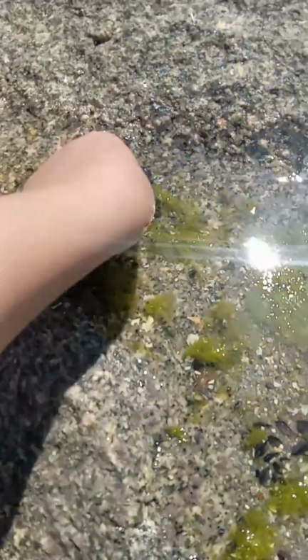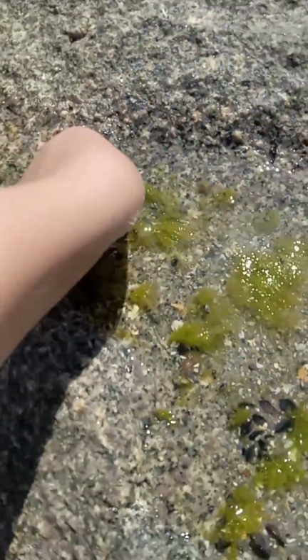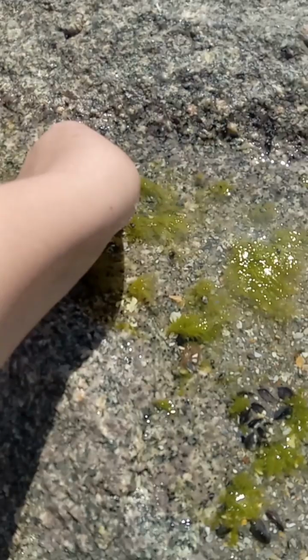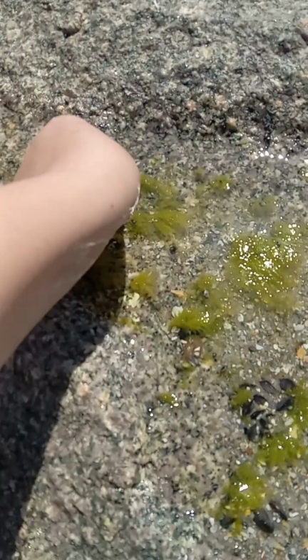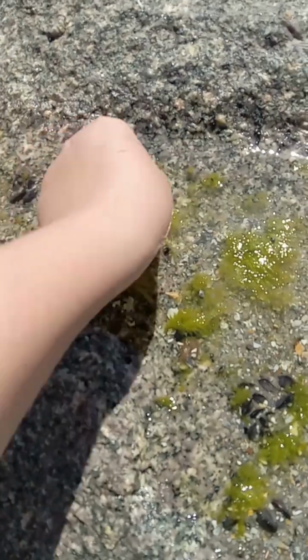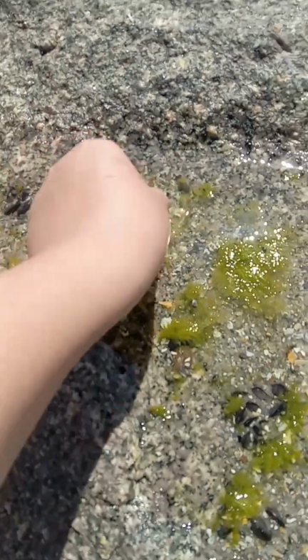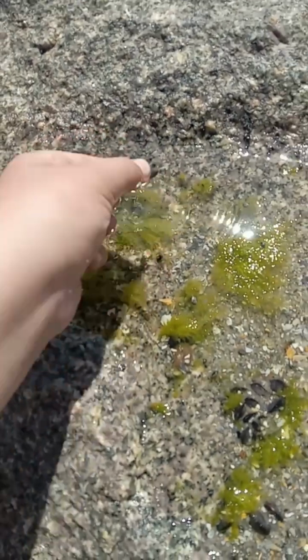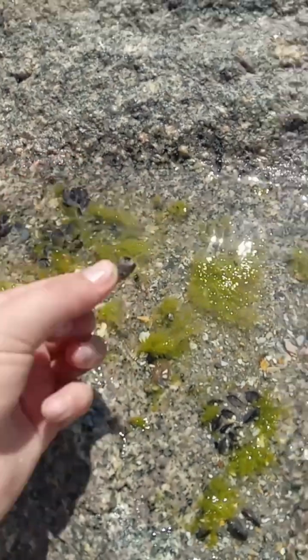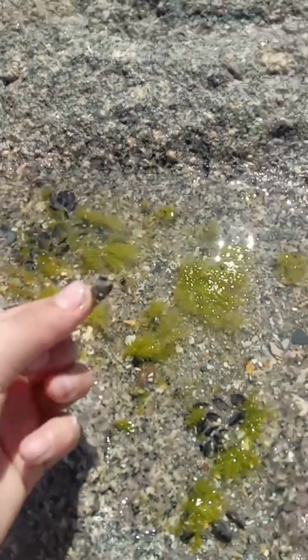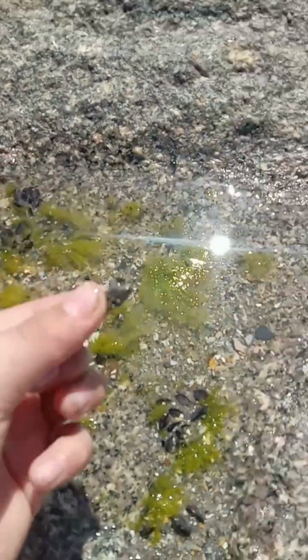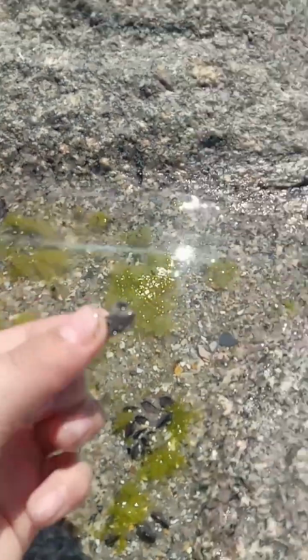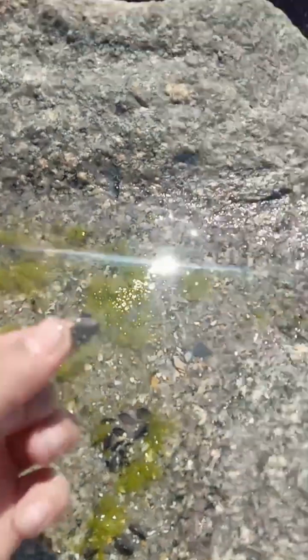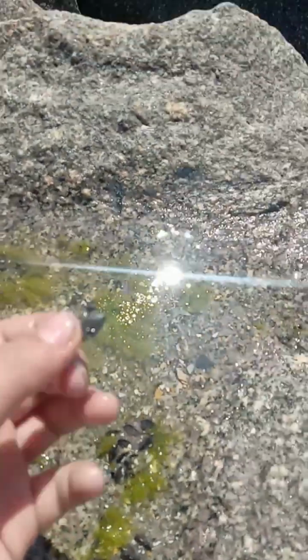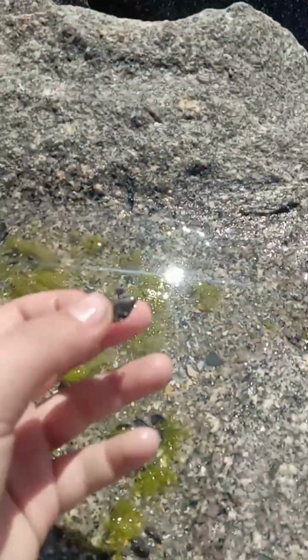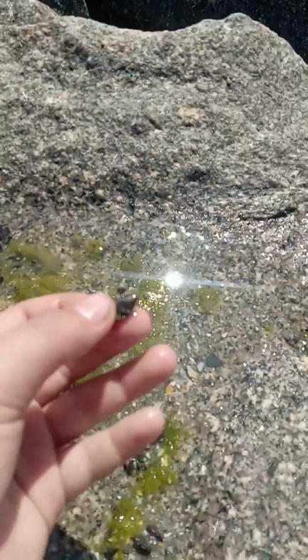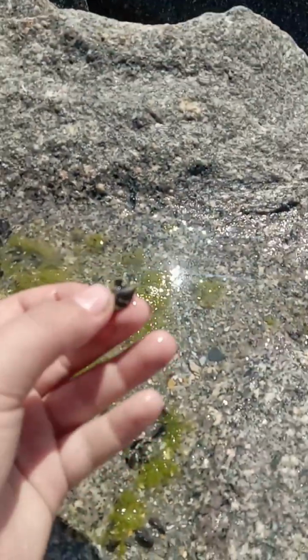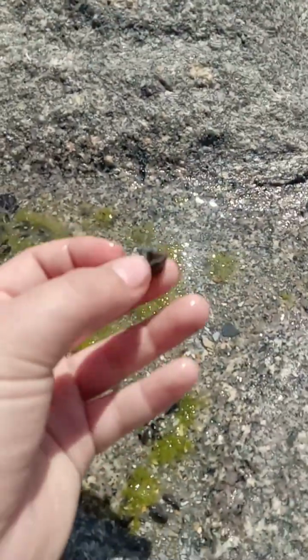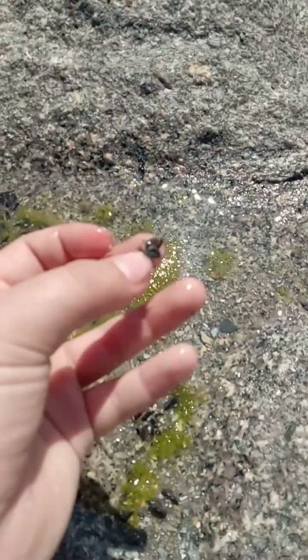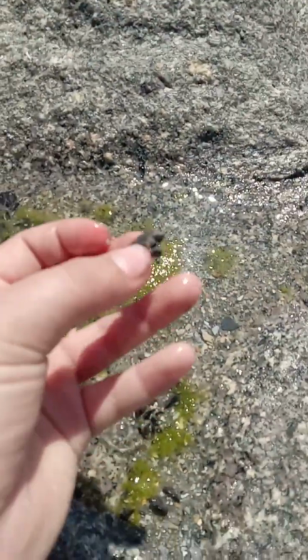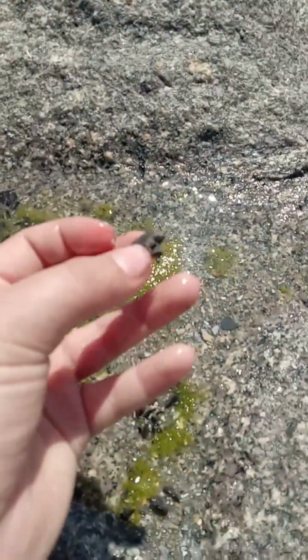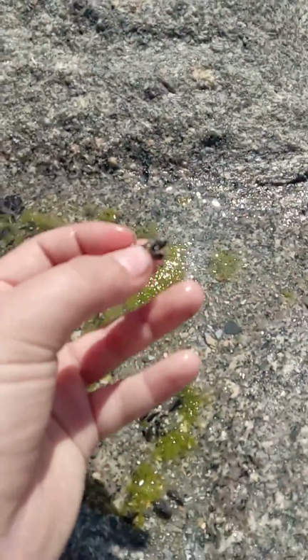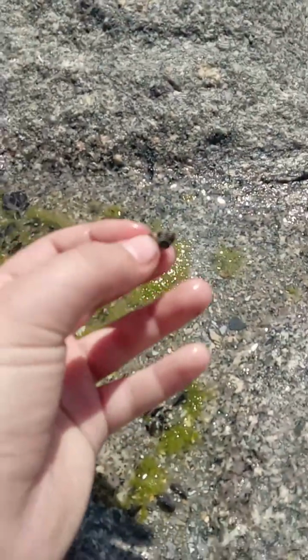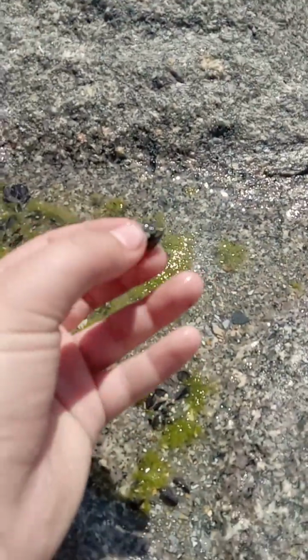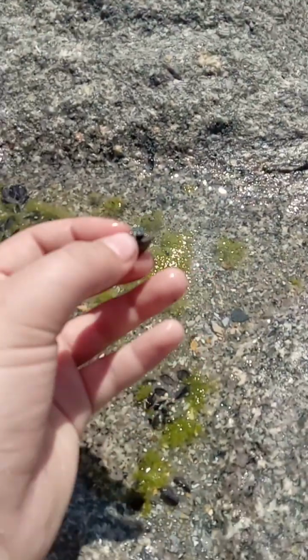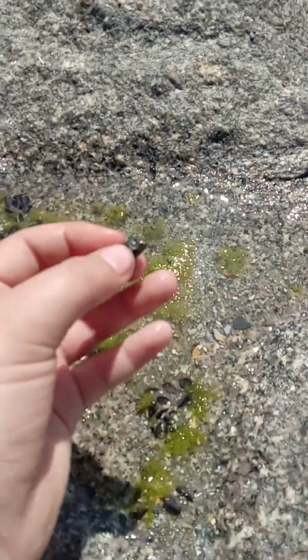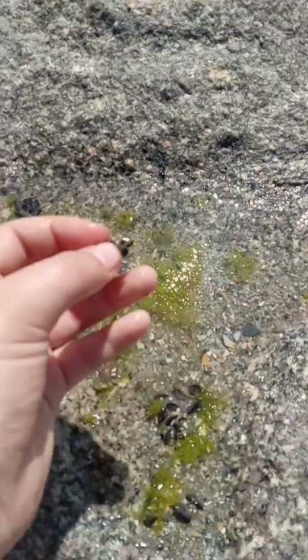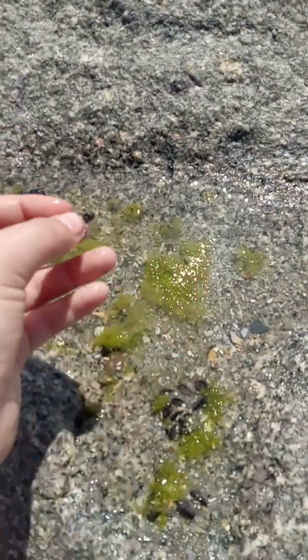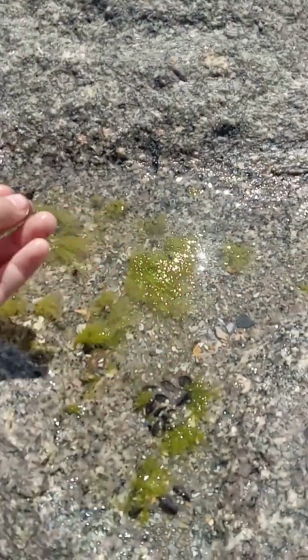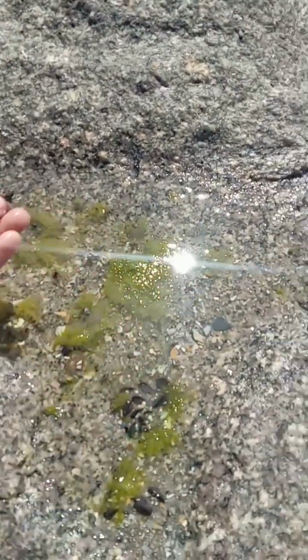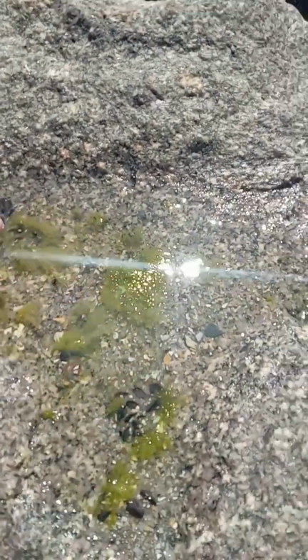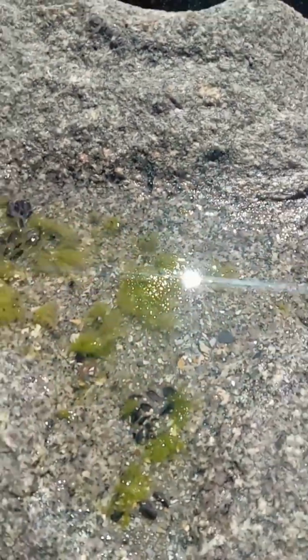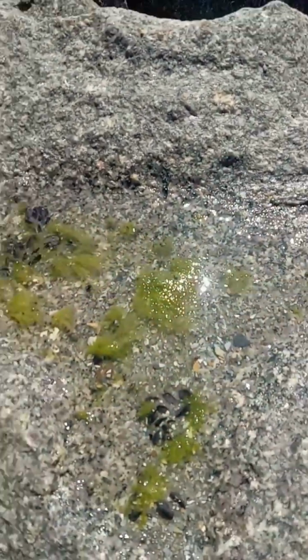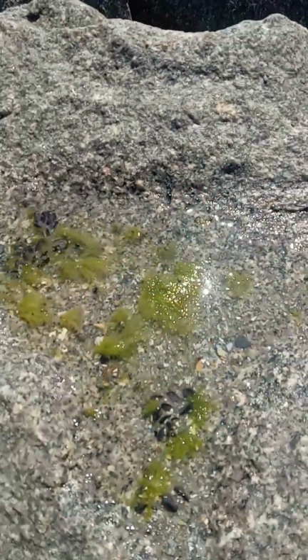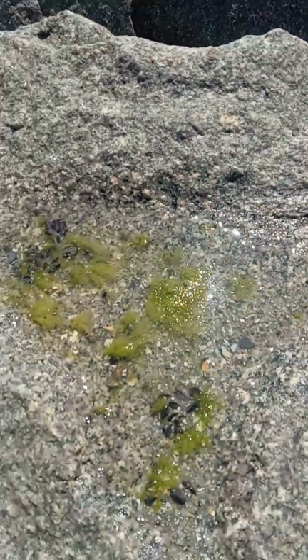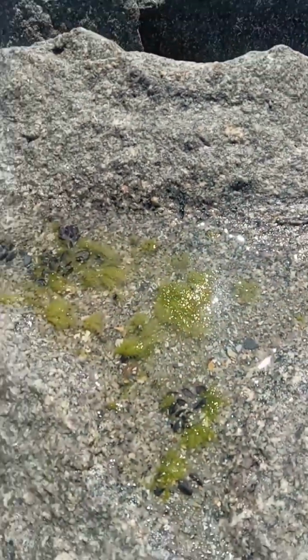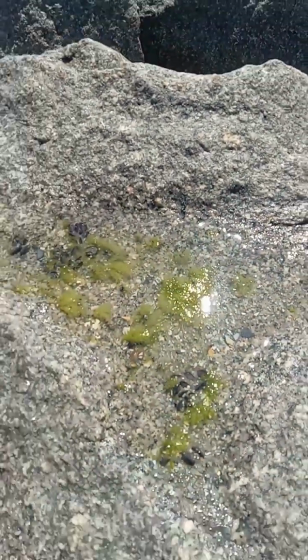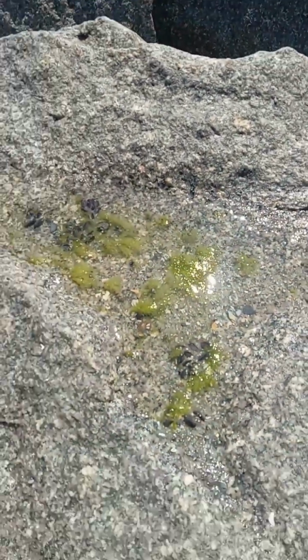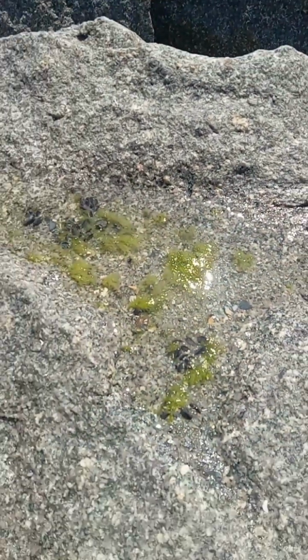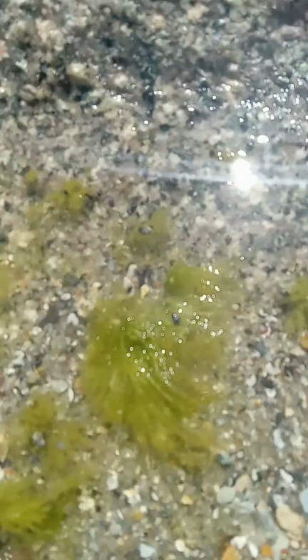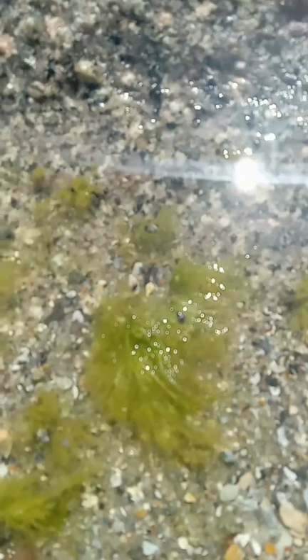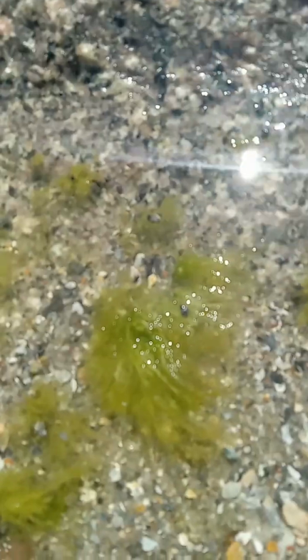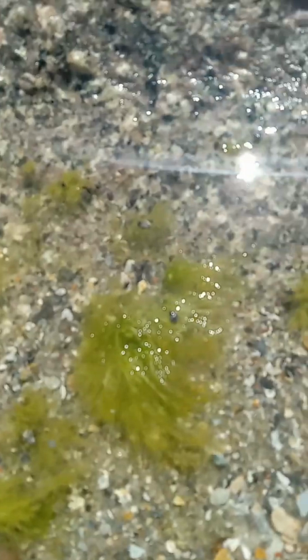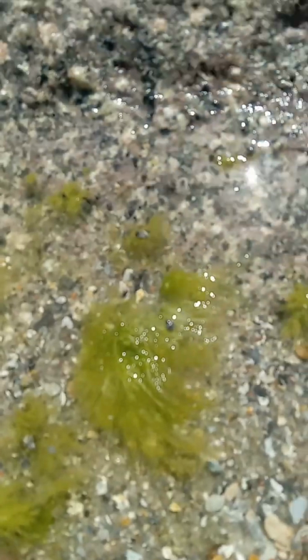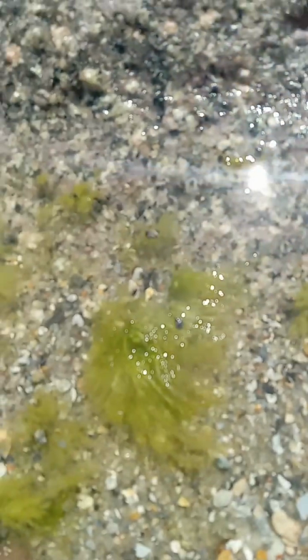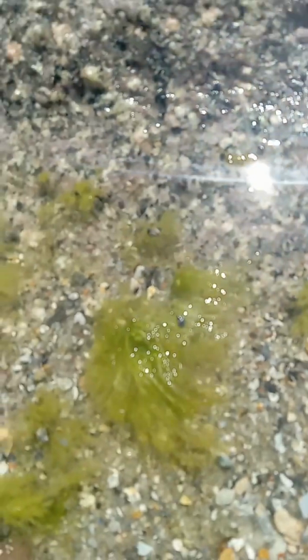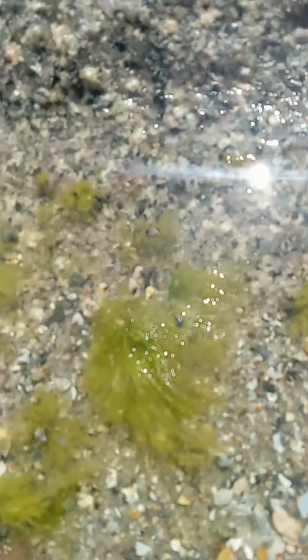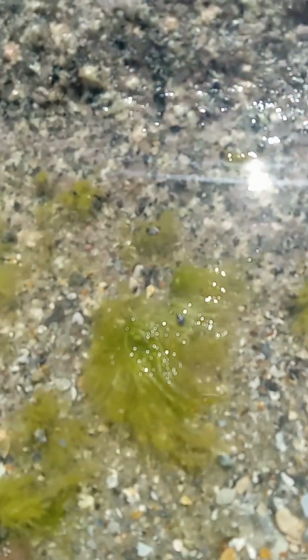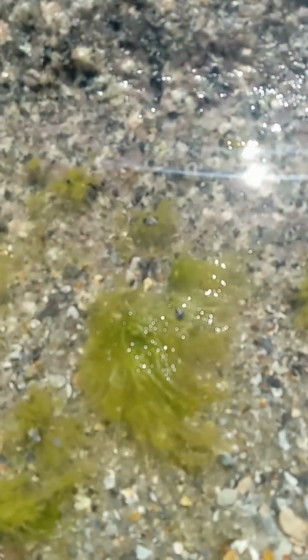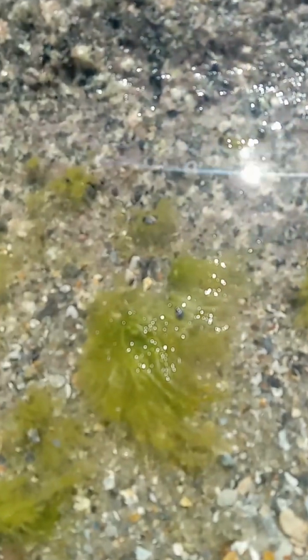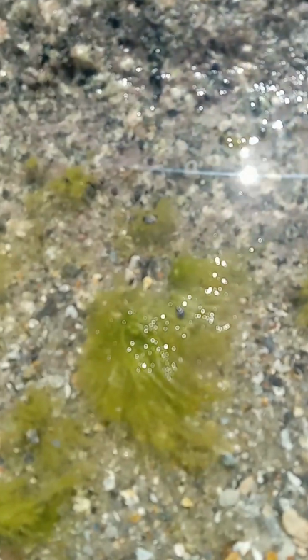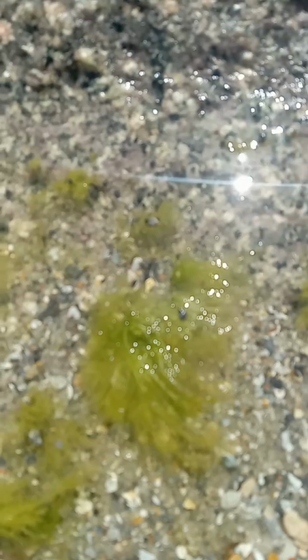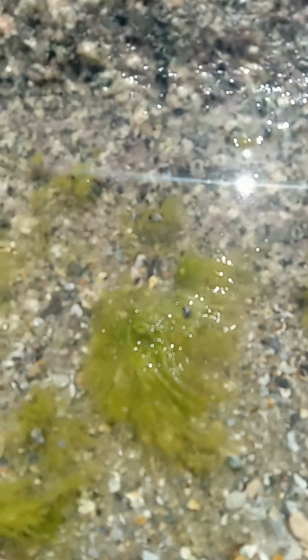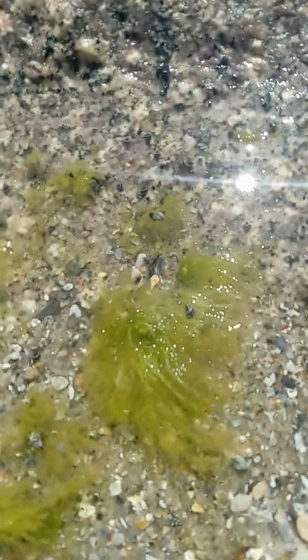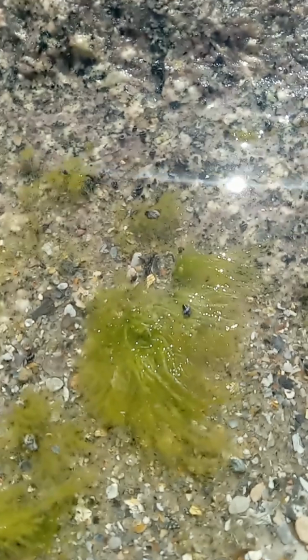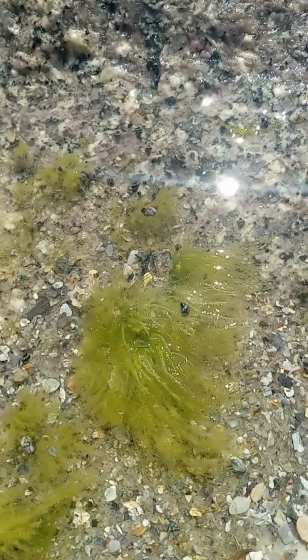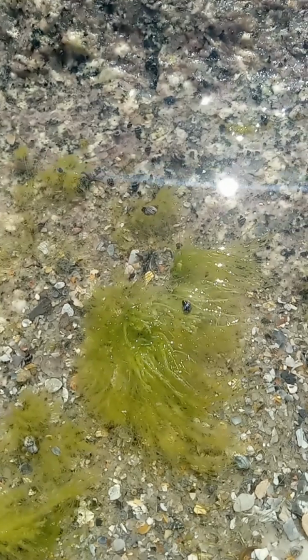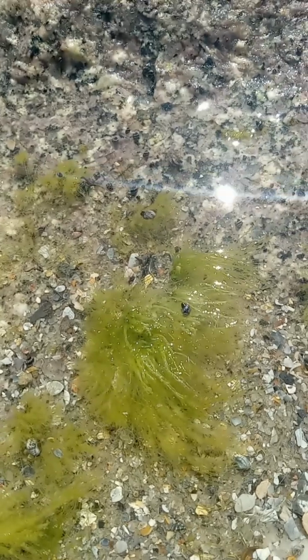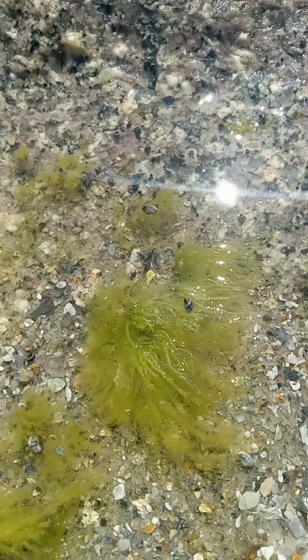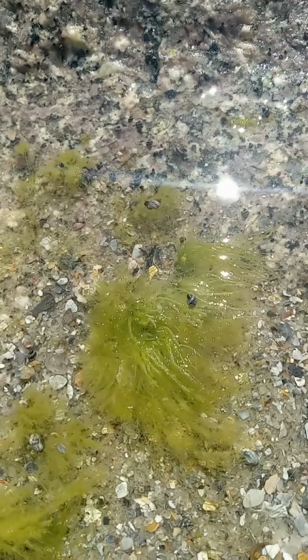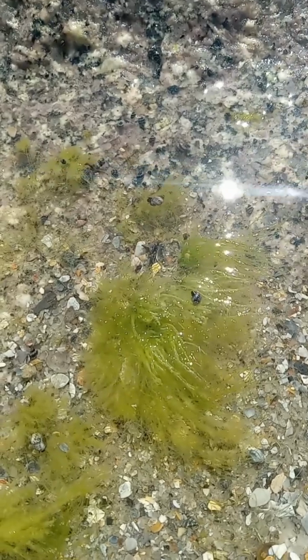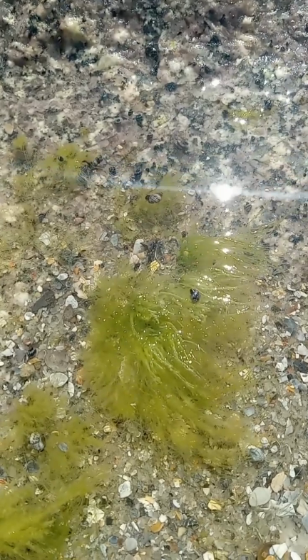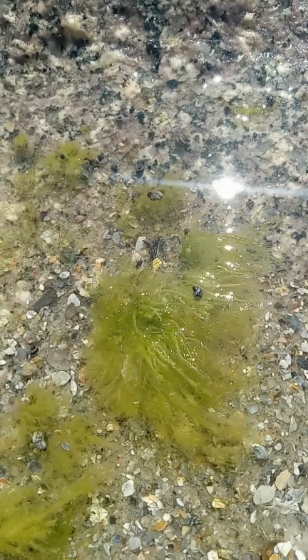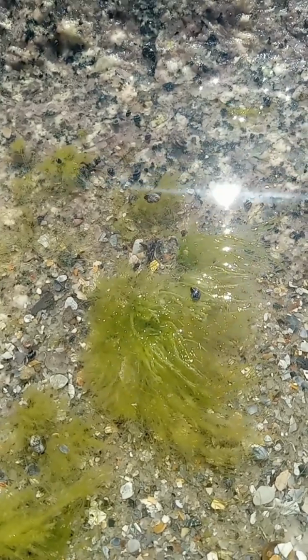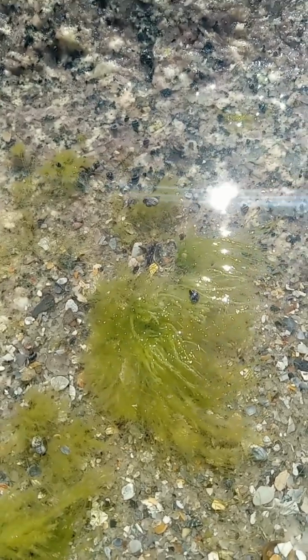I think these things are mussels. I'm not exactly sure — if you know what they are, comment below. Here's a nice shot of the snails on the boulder.